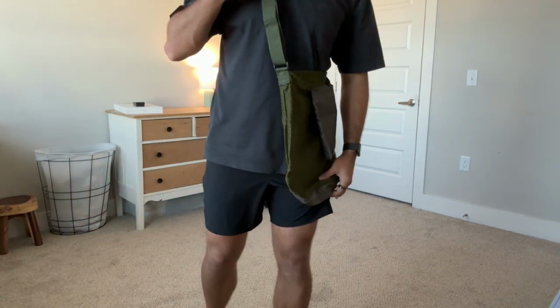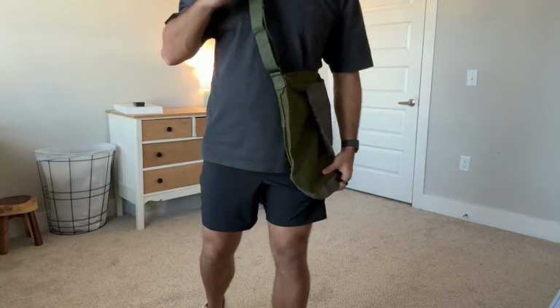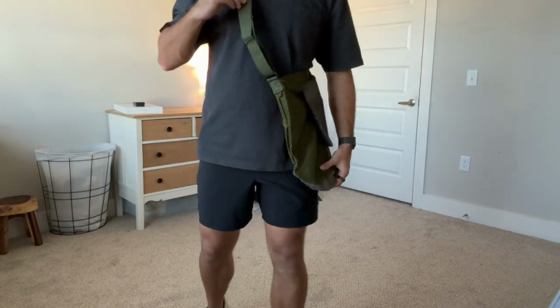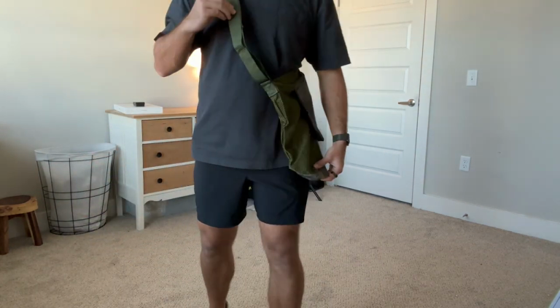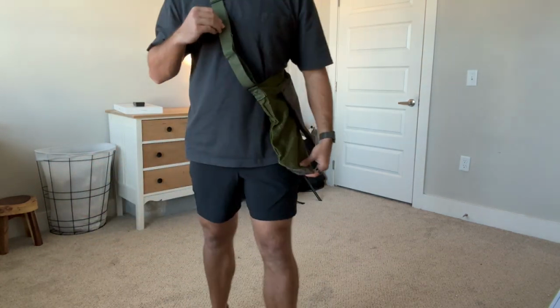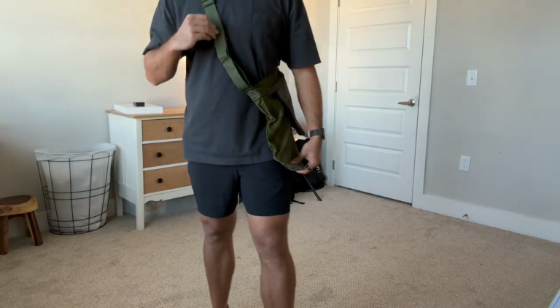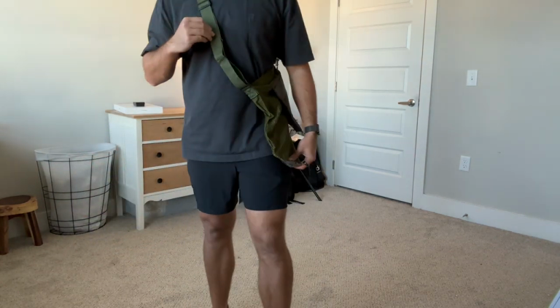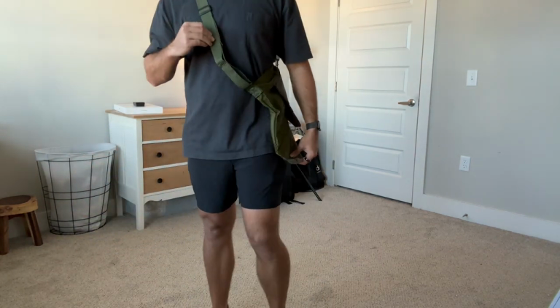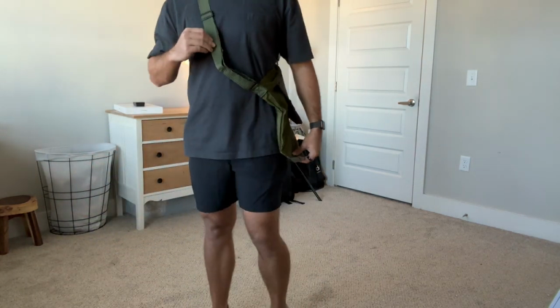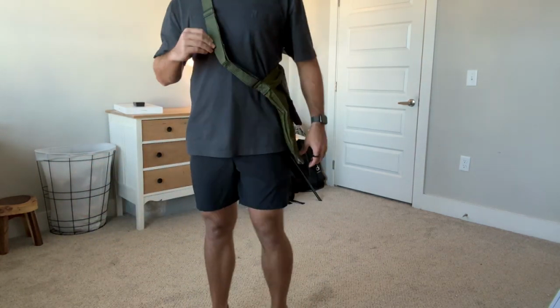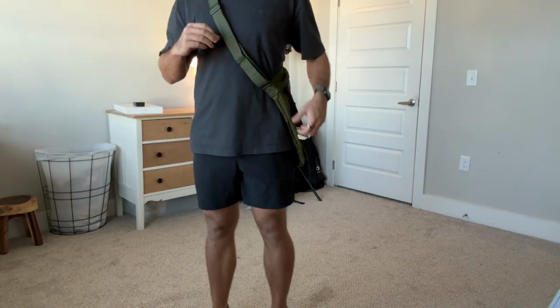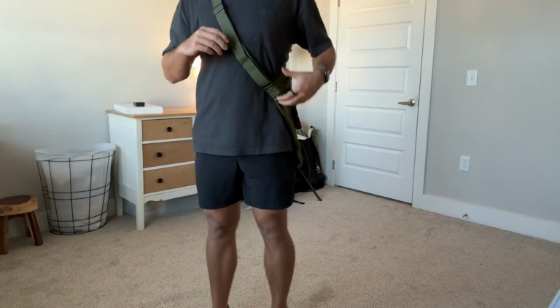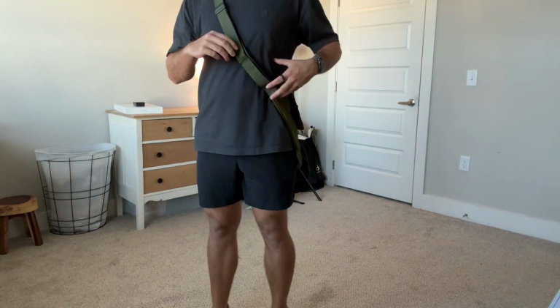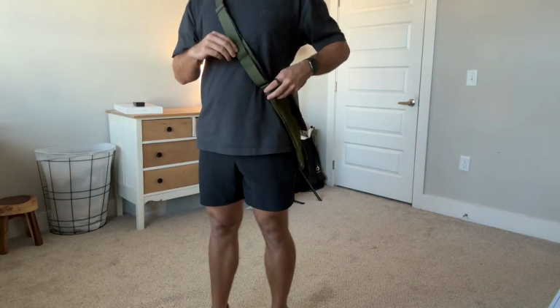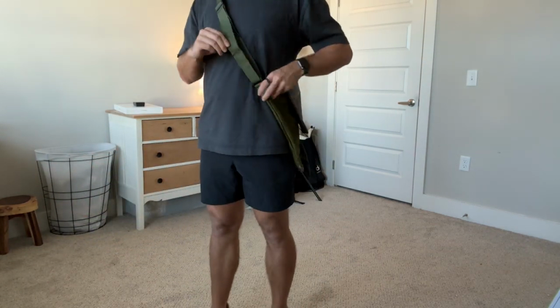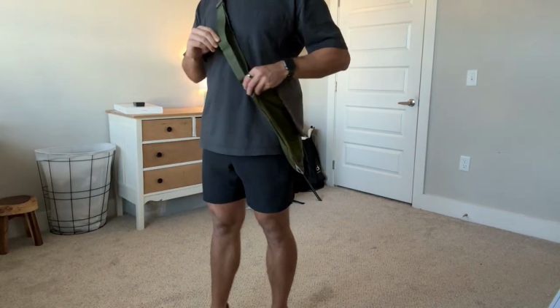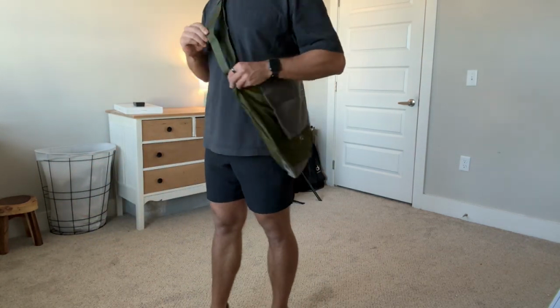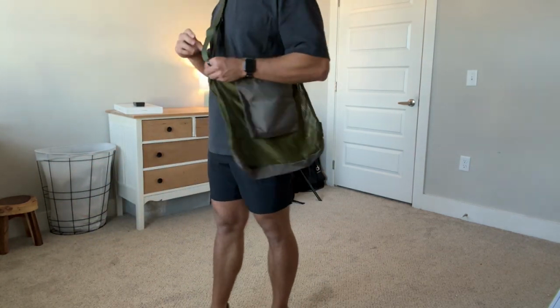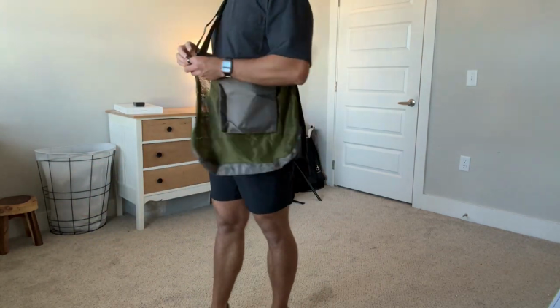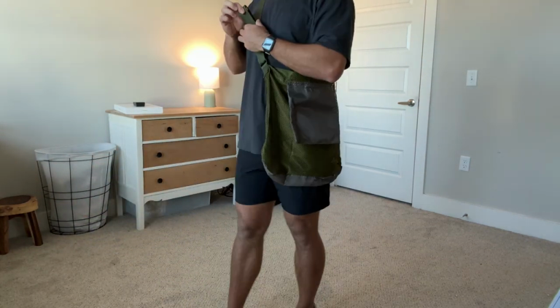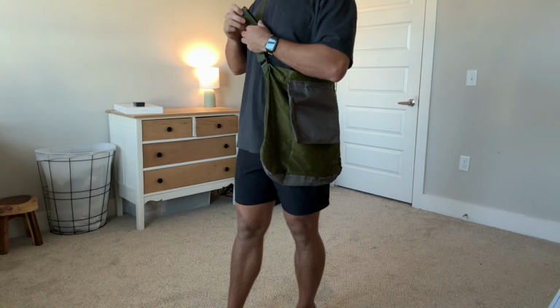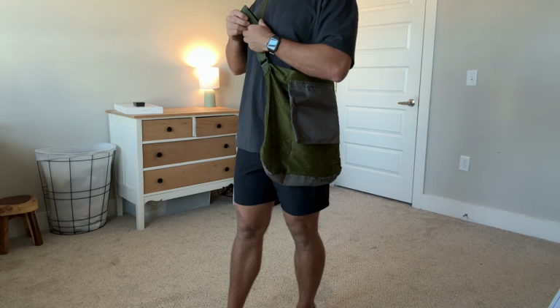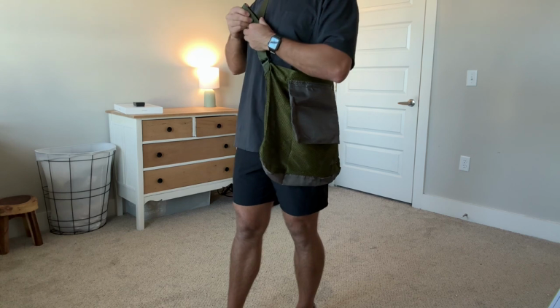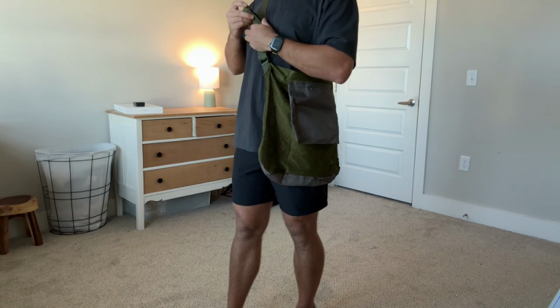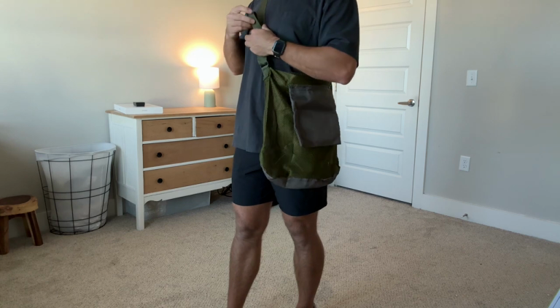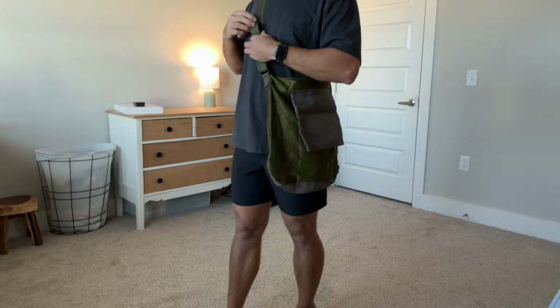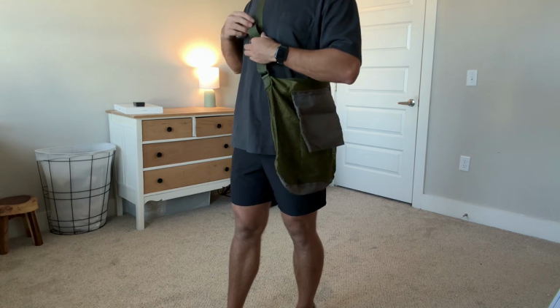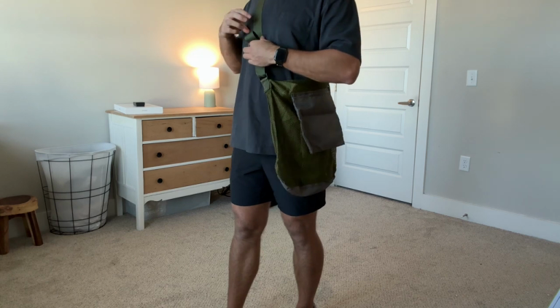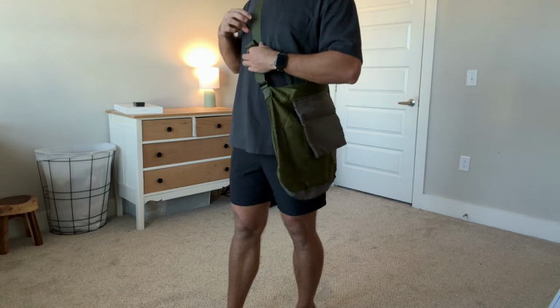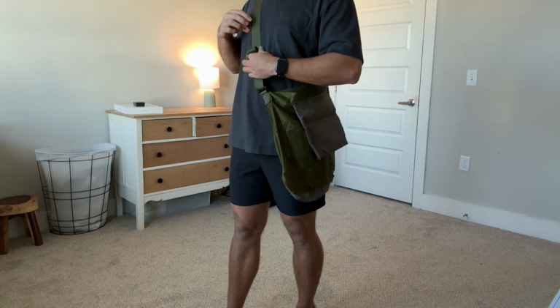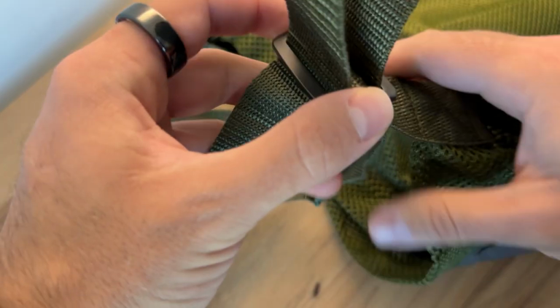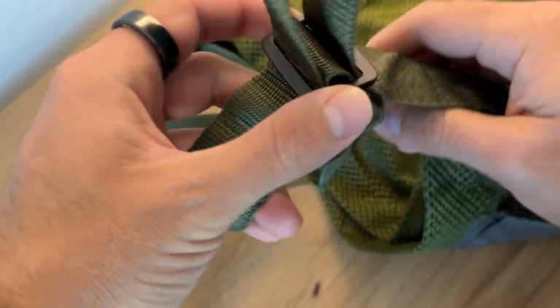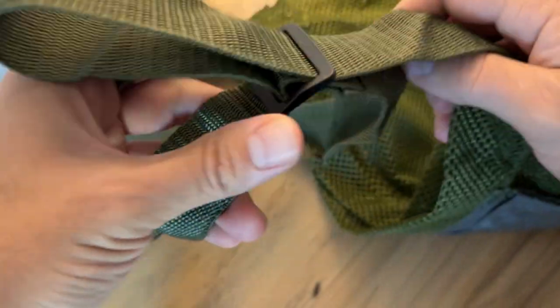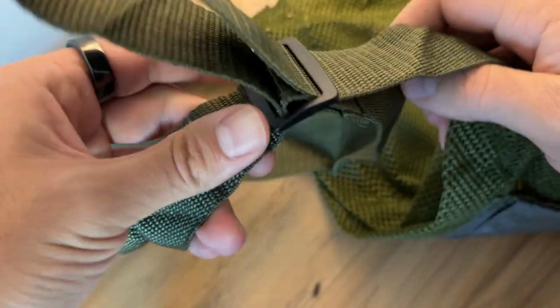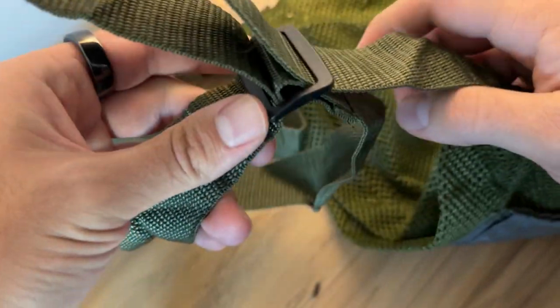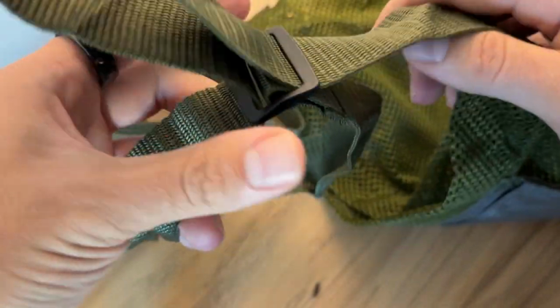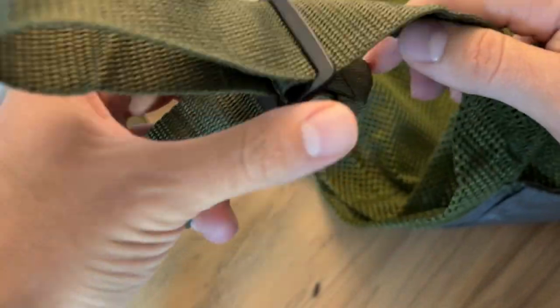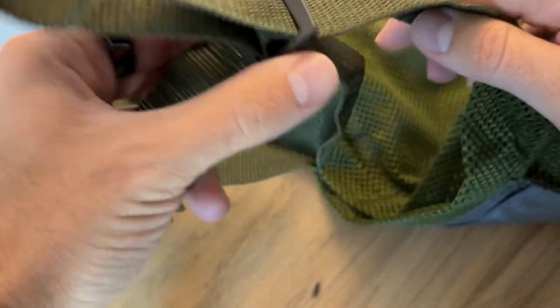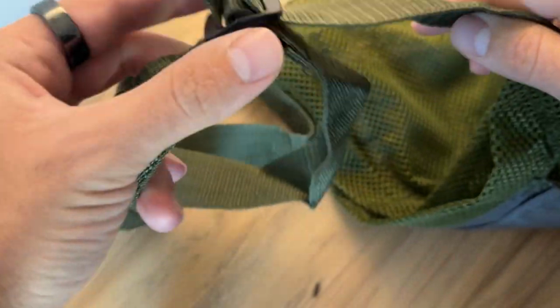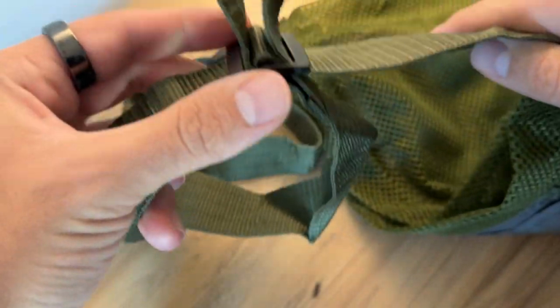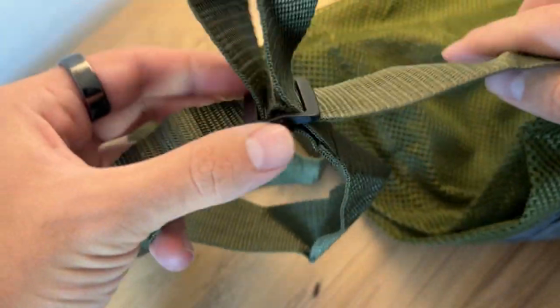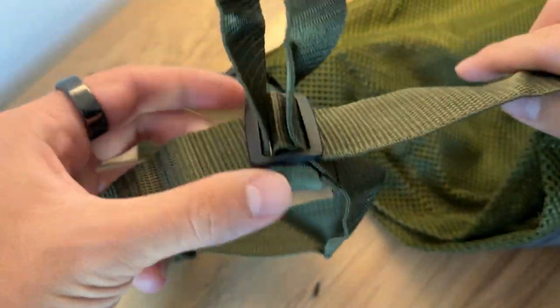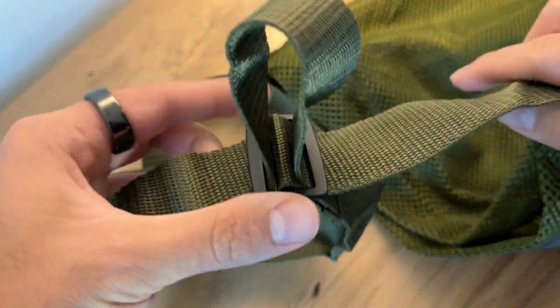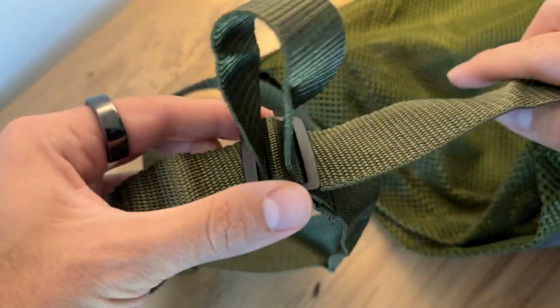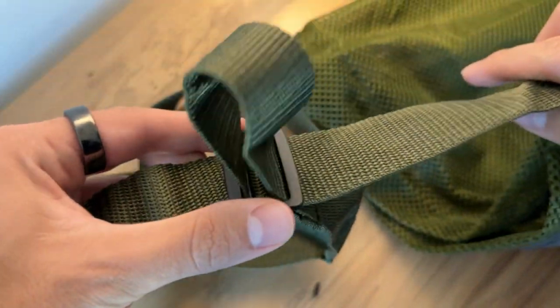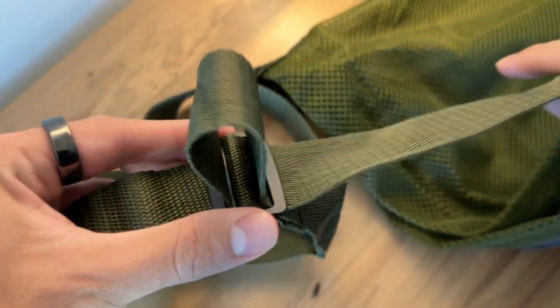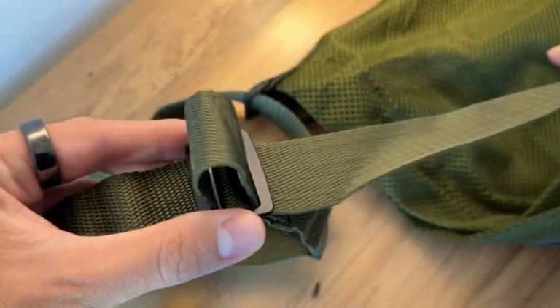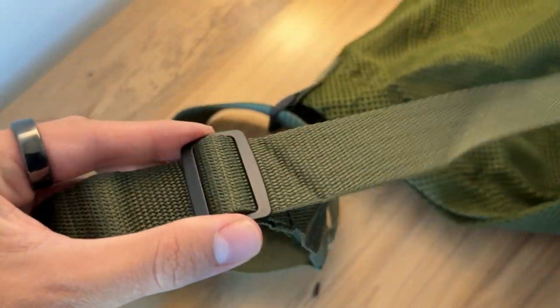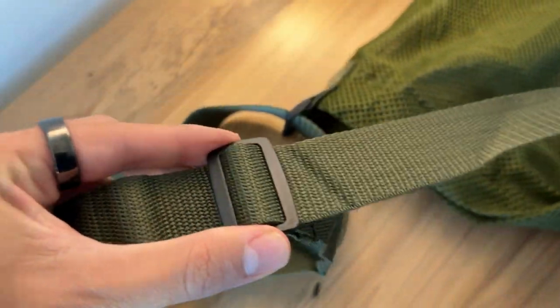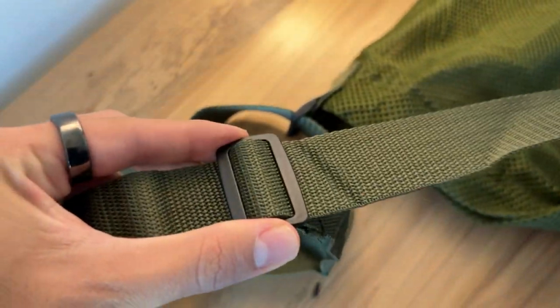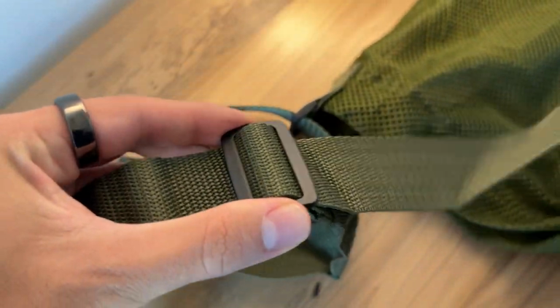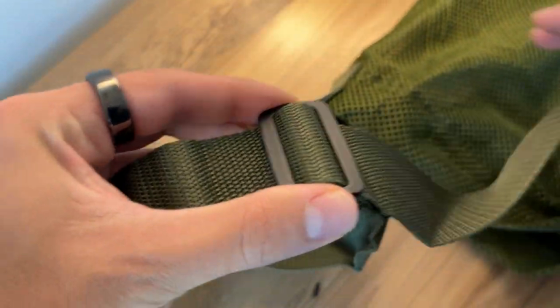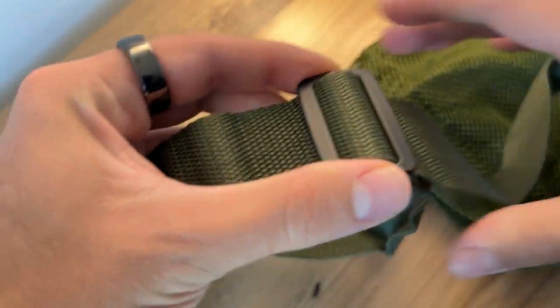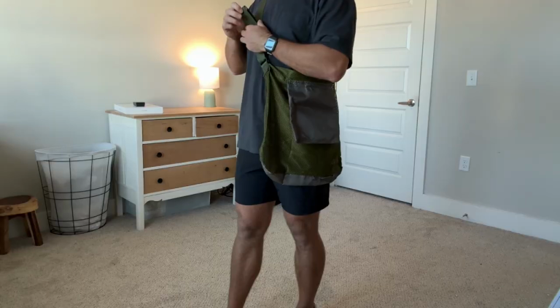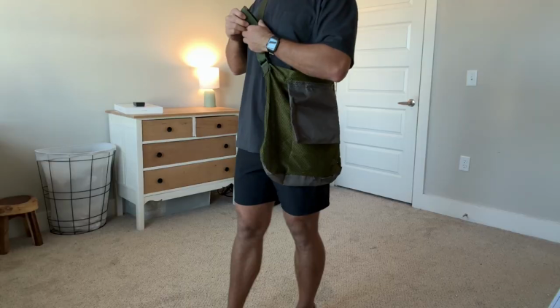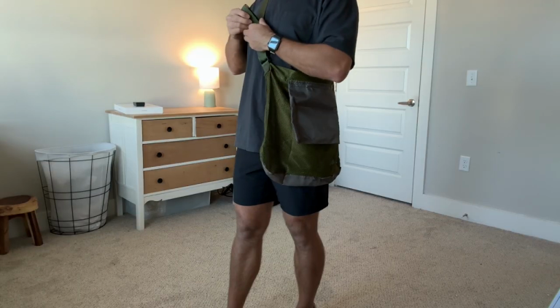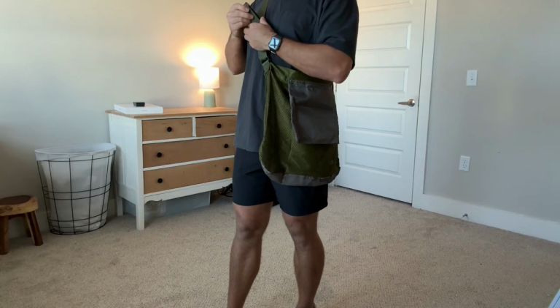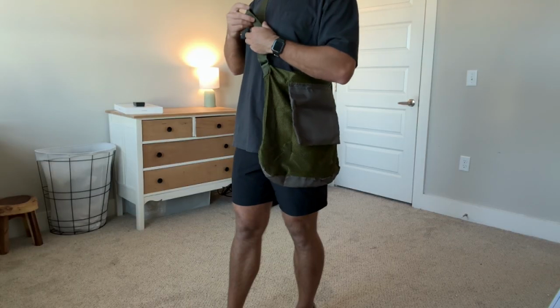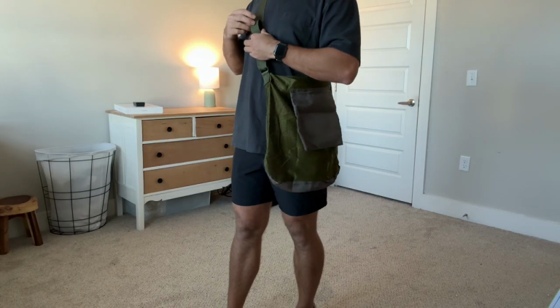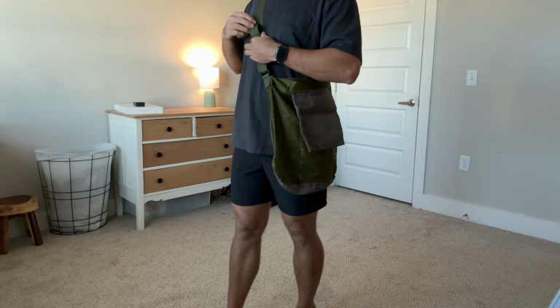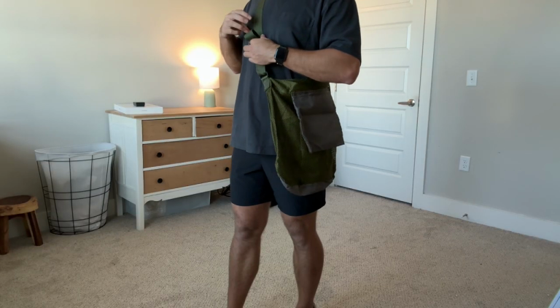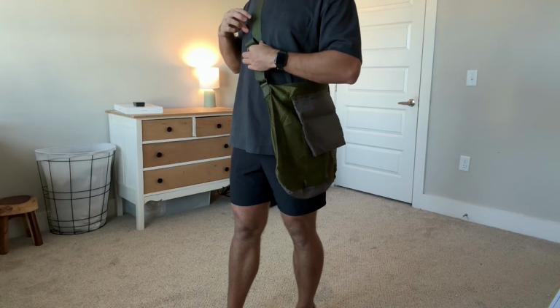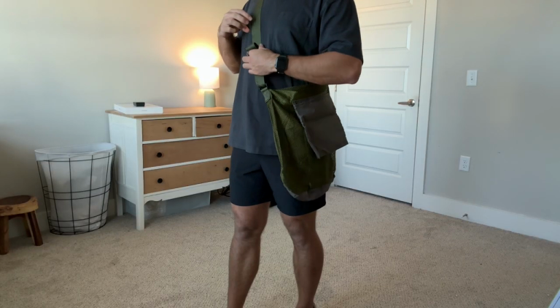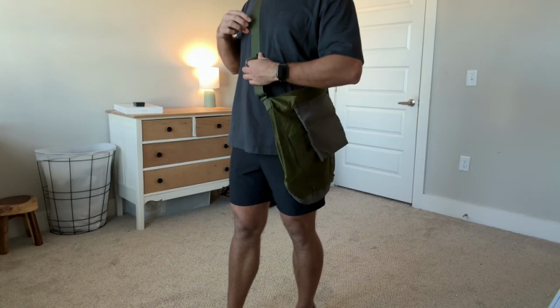I also like the straps. They felt very high quality to me and they were easy to adjust. Overall I thought the fit was very comfortable, which I loved.